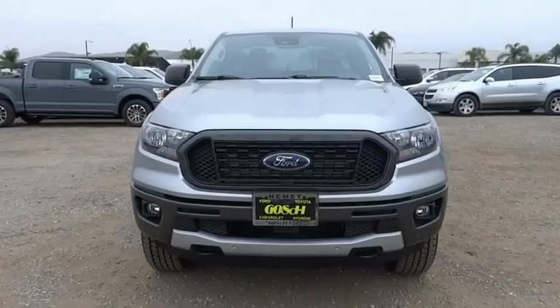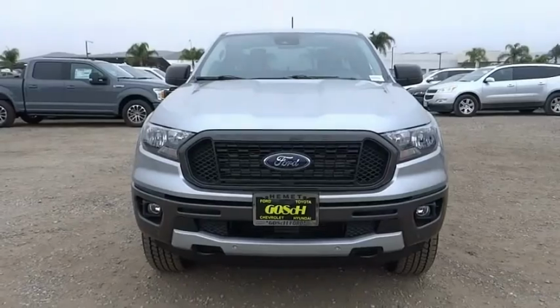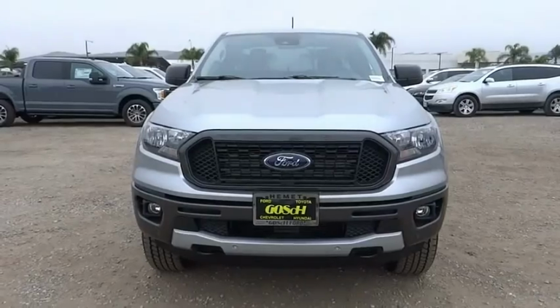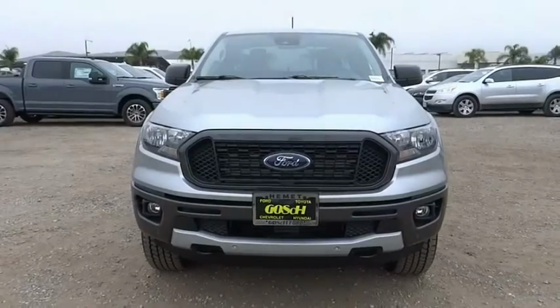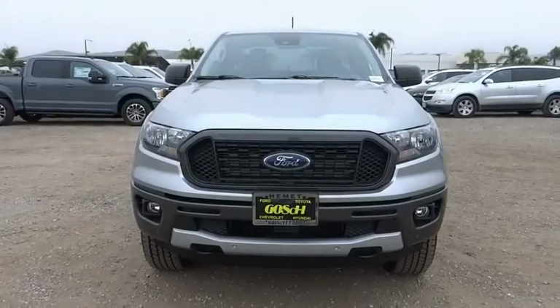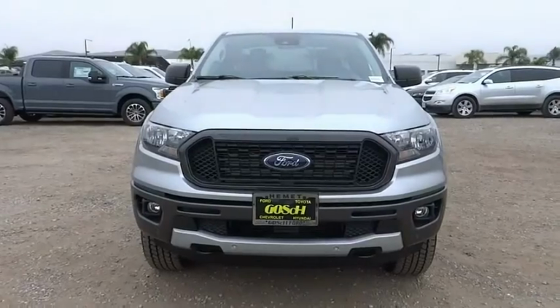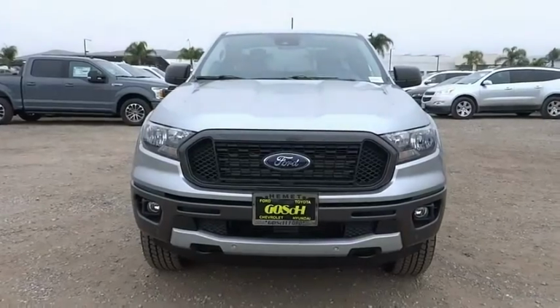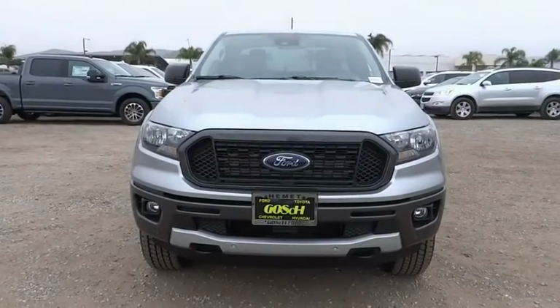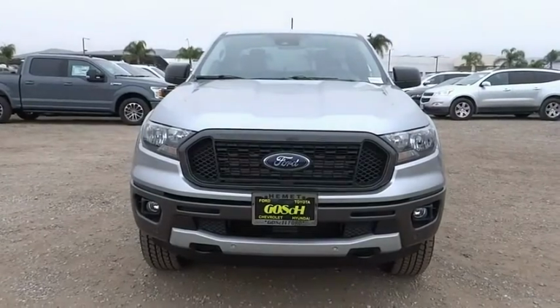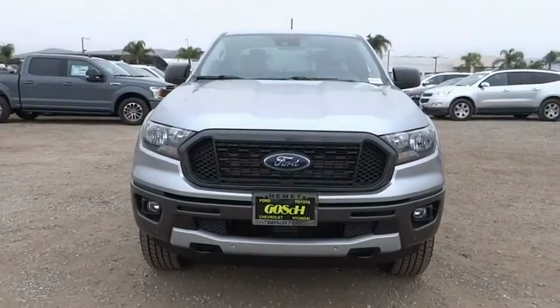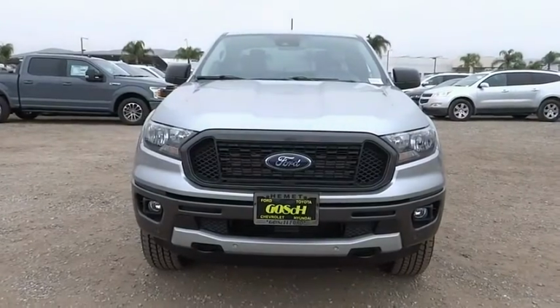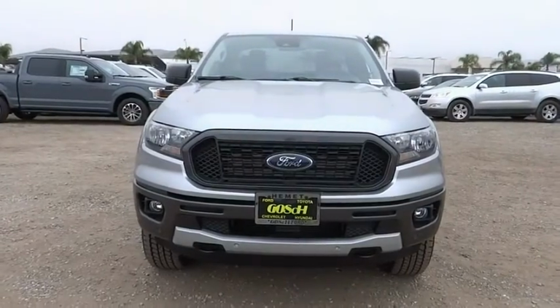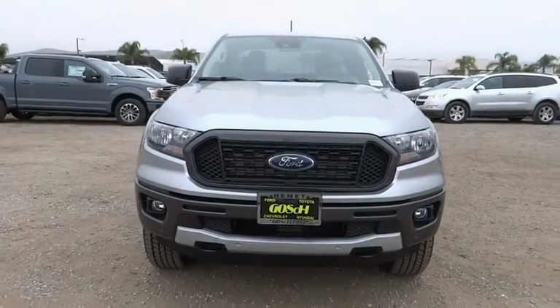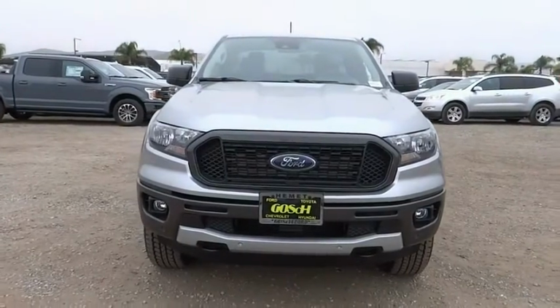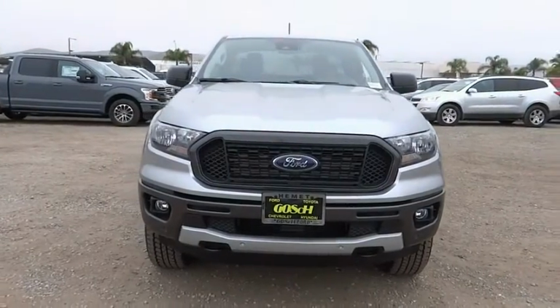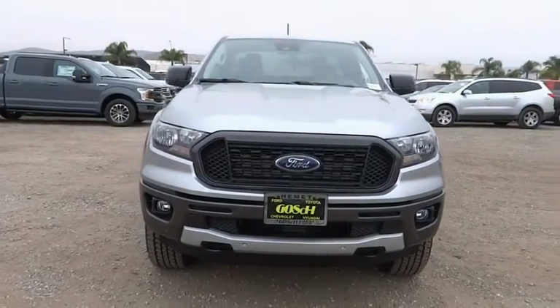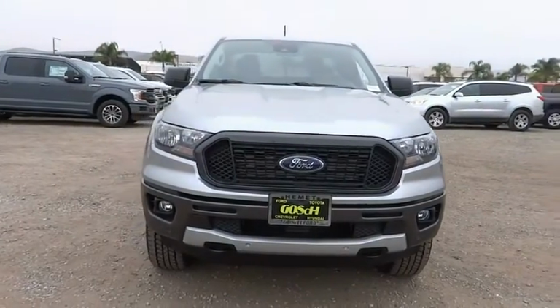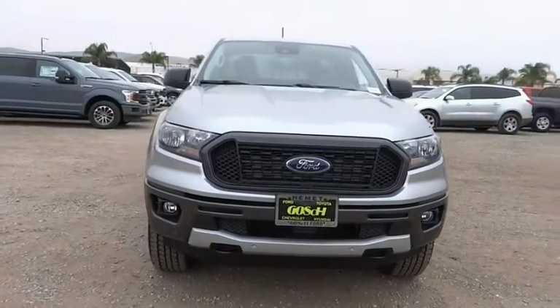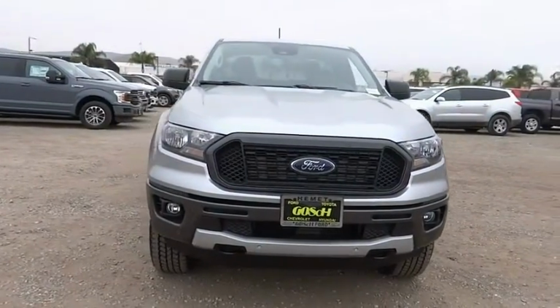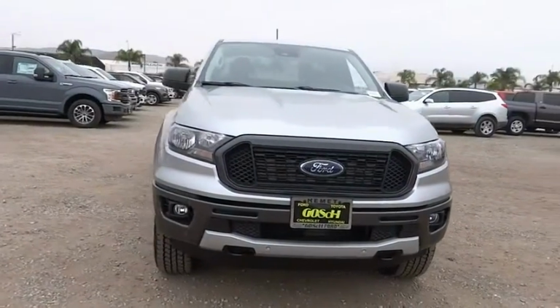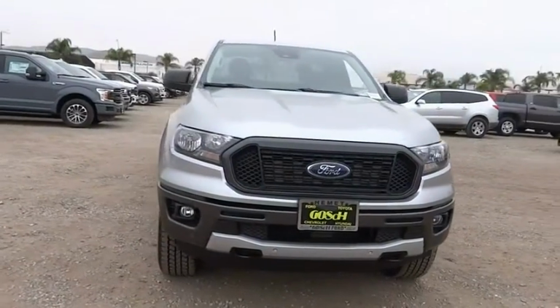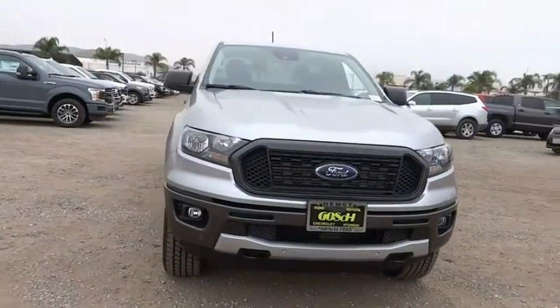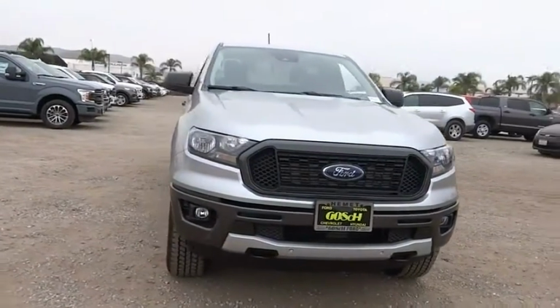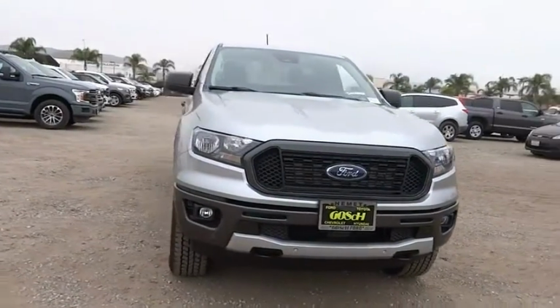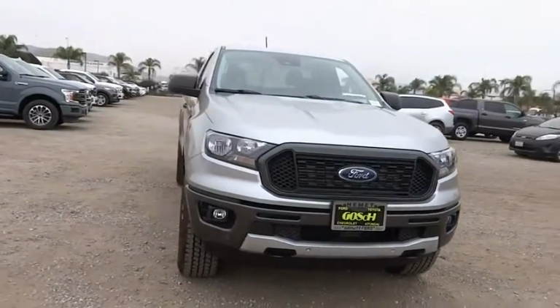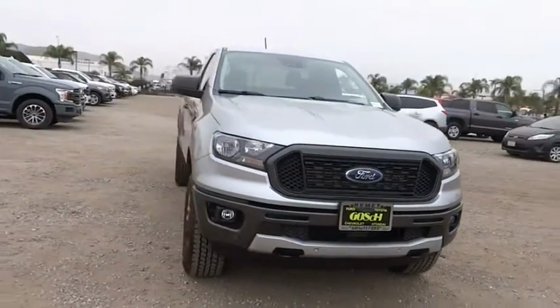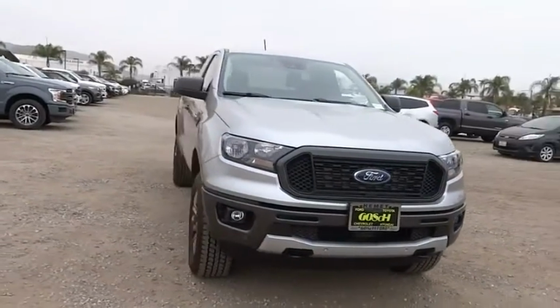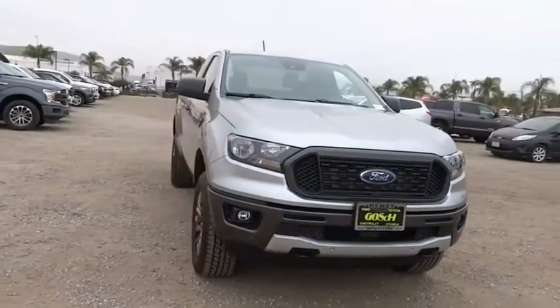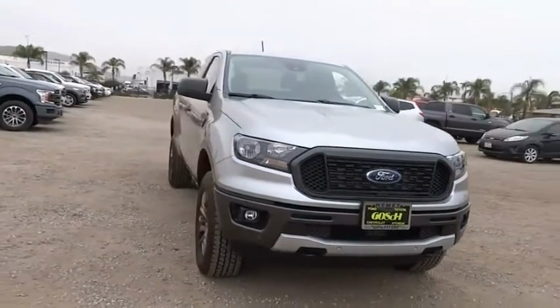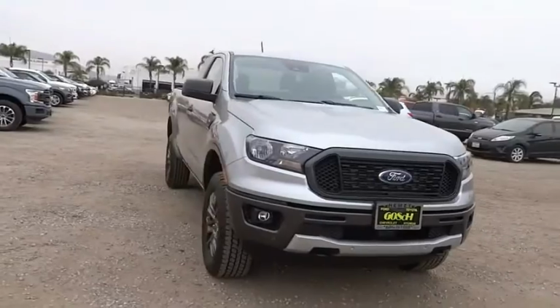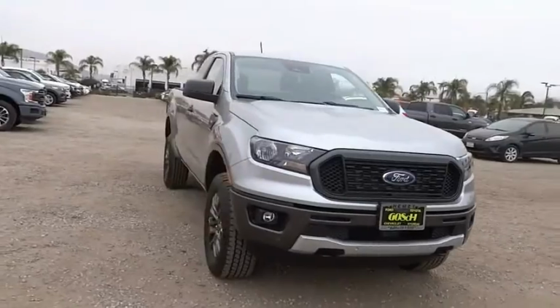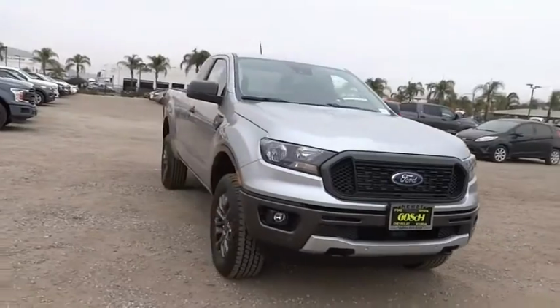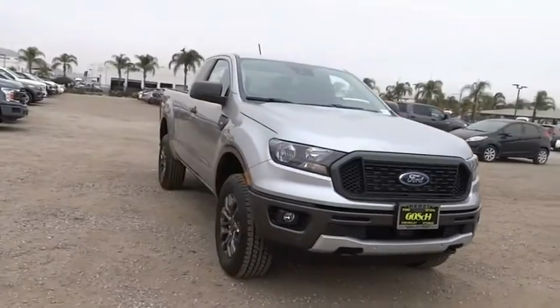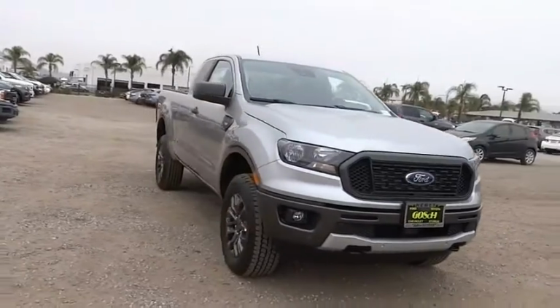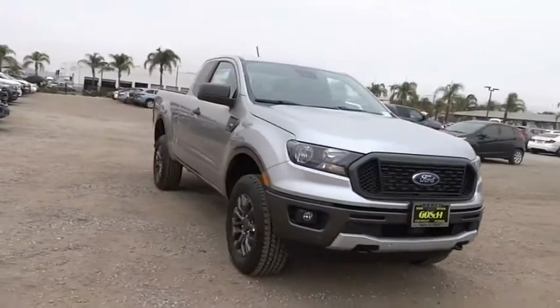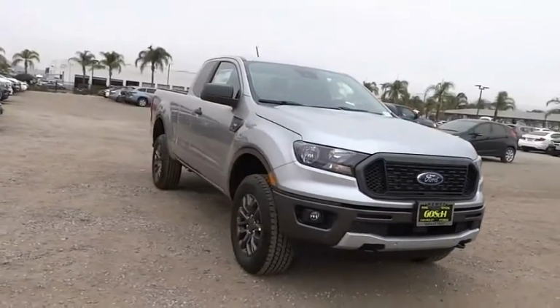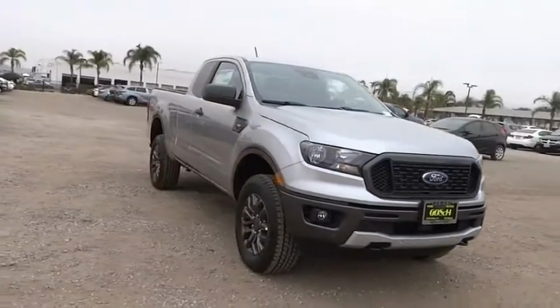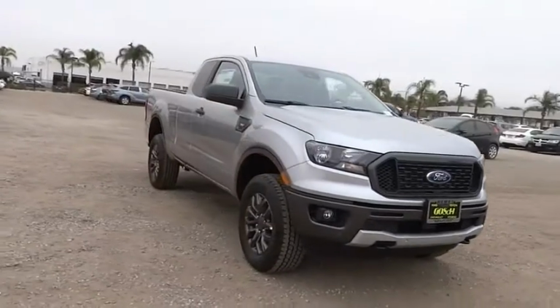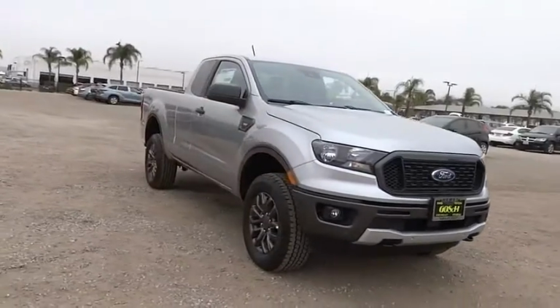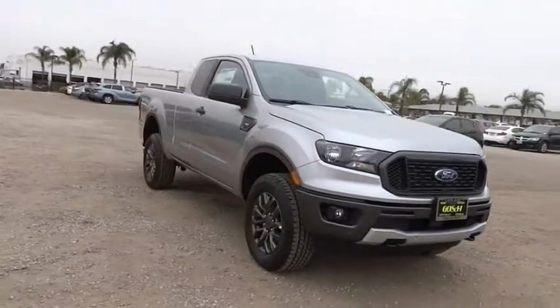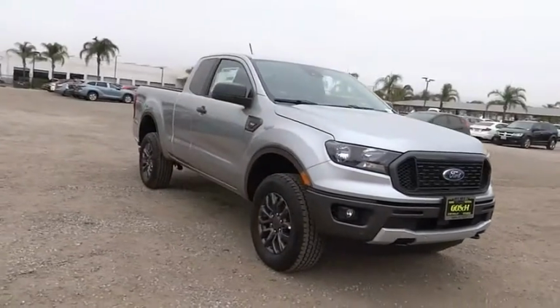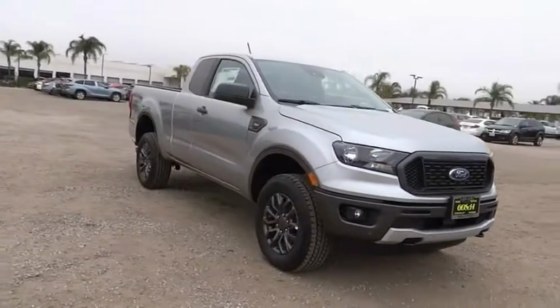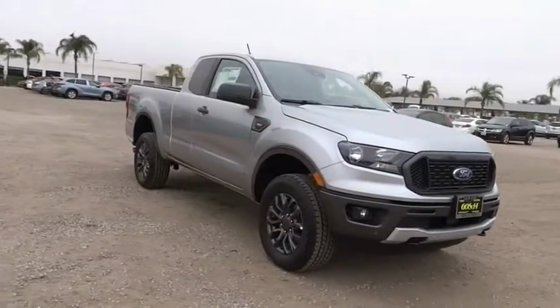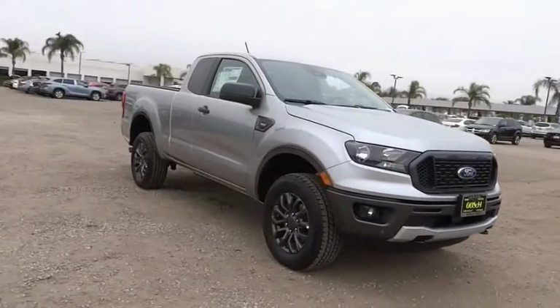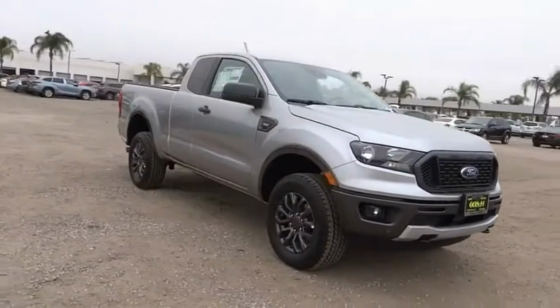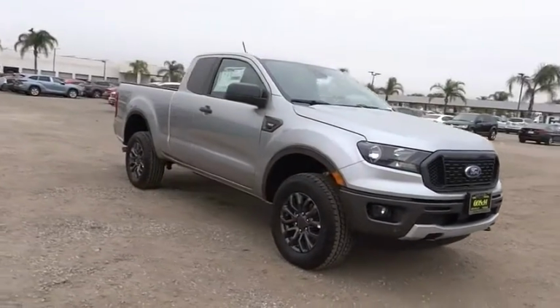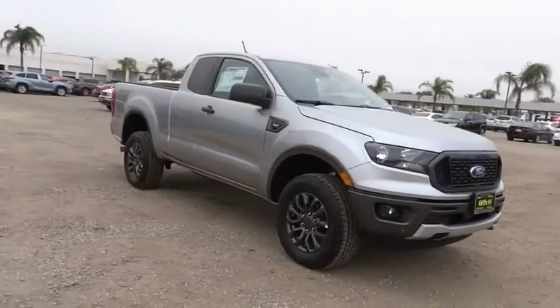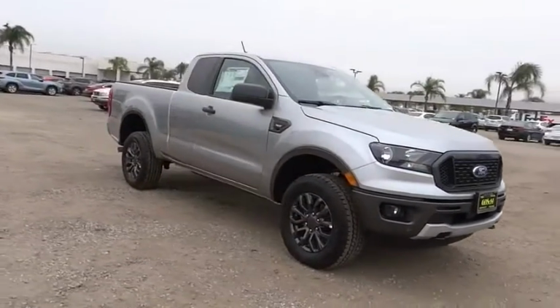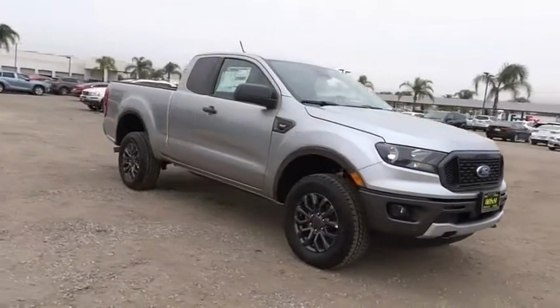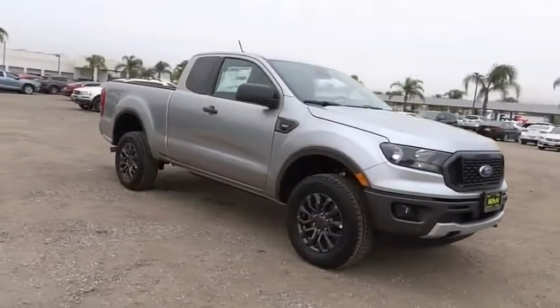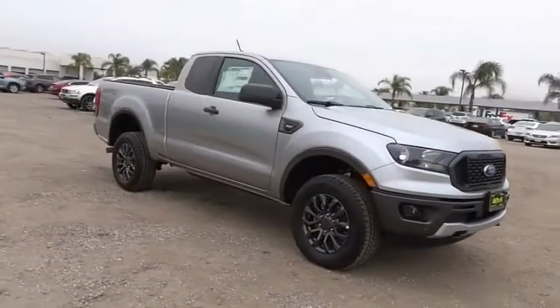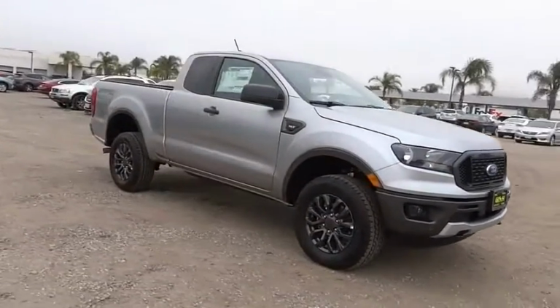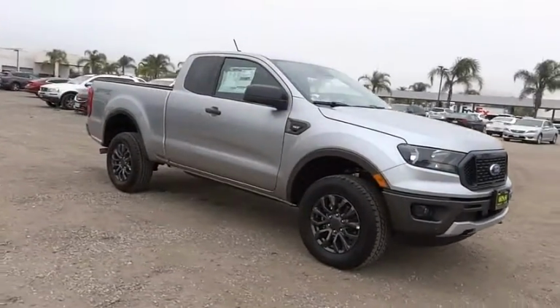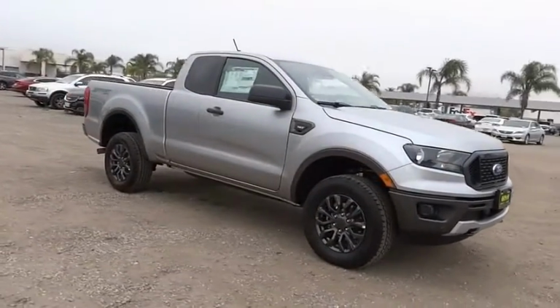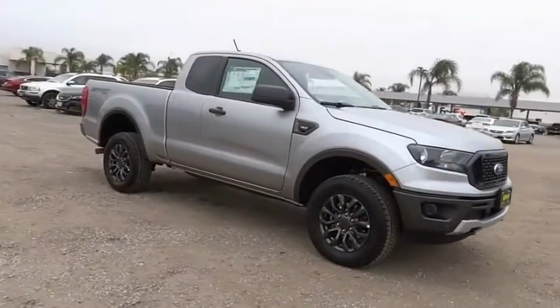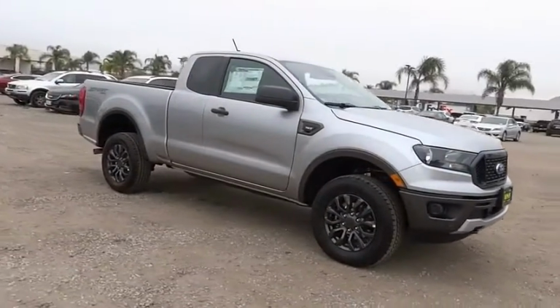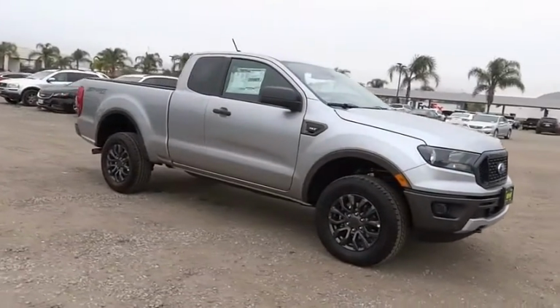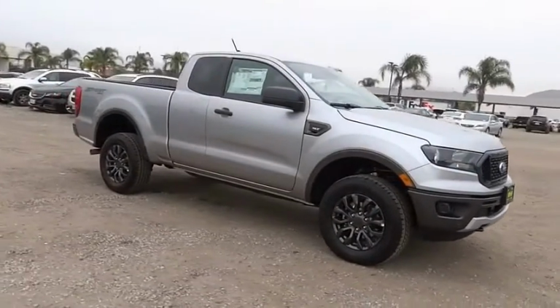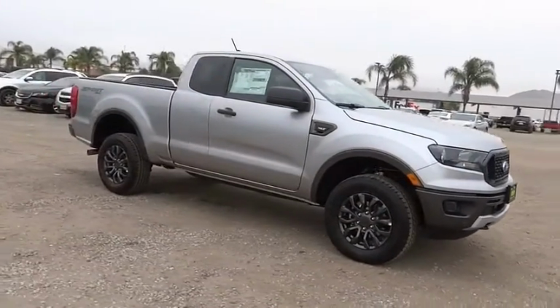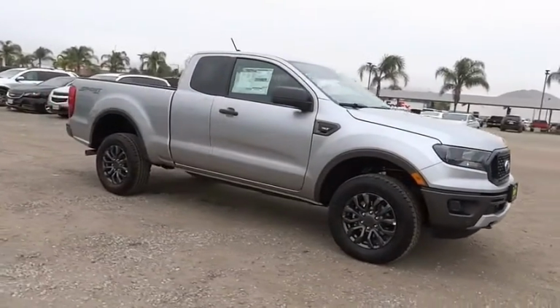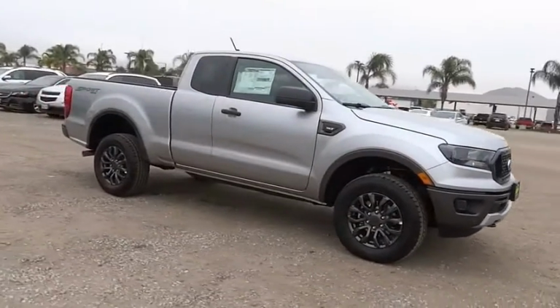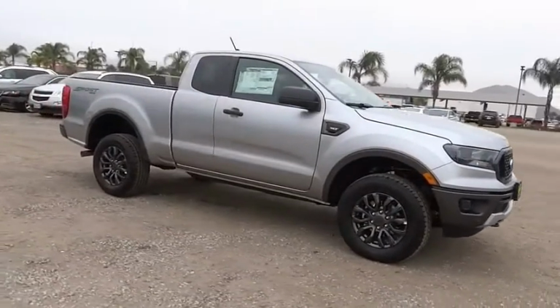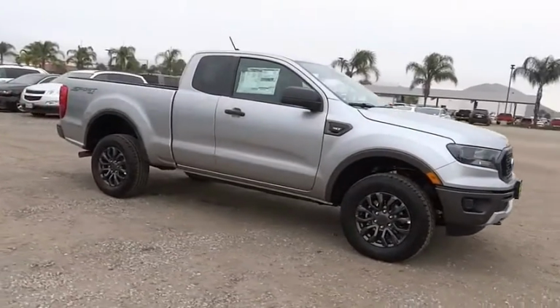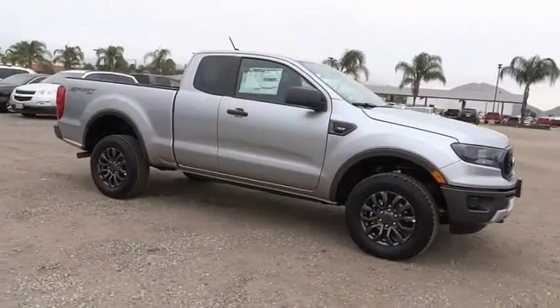Stop by and take a look at the 2020 Ranger. Tough inside and out, Ranger proves its mettle.